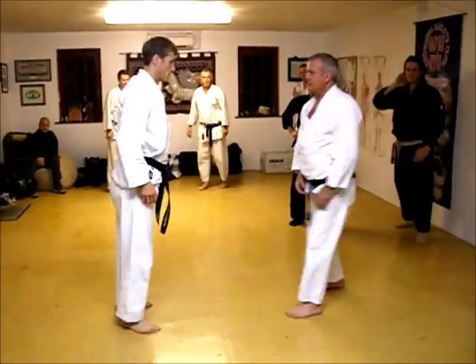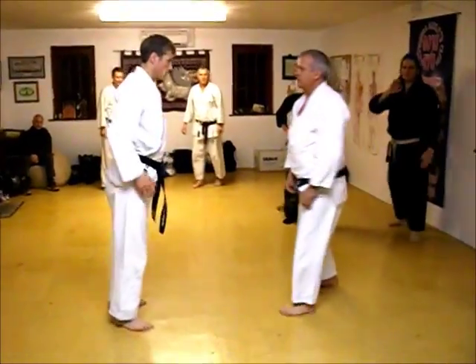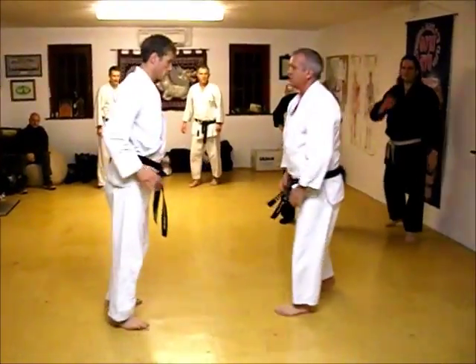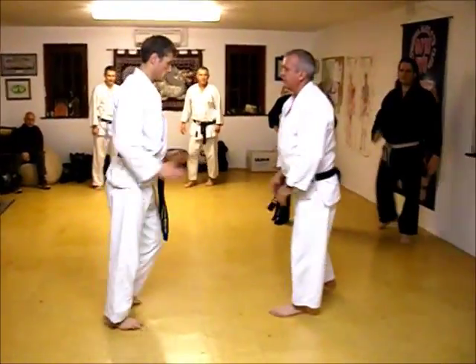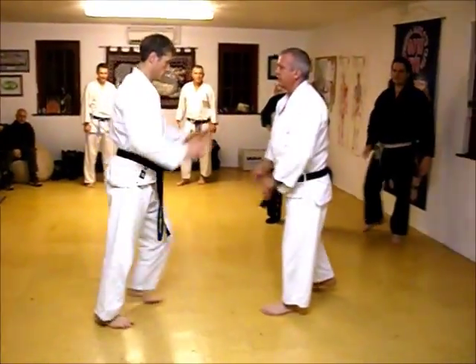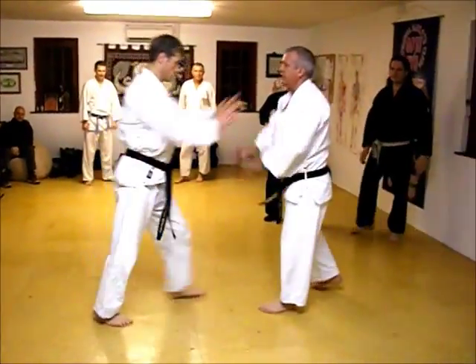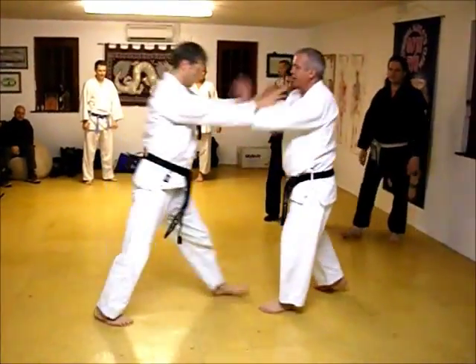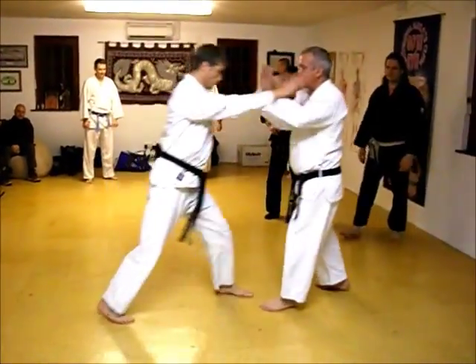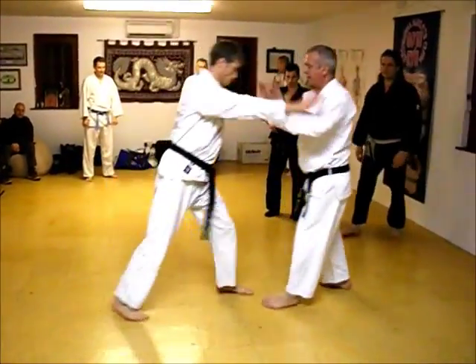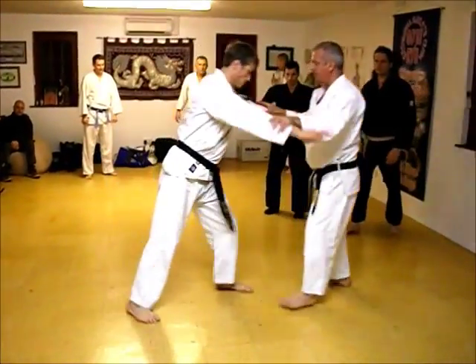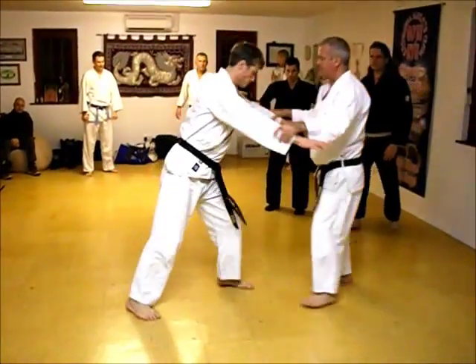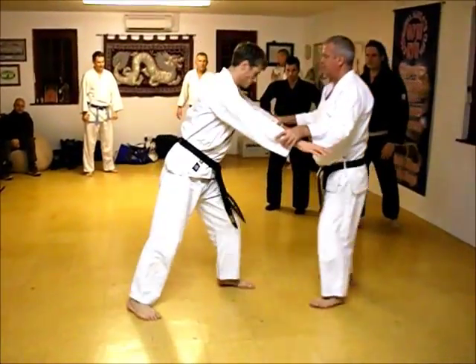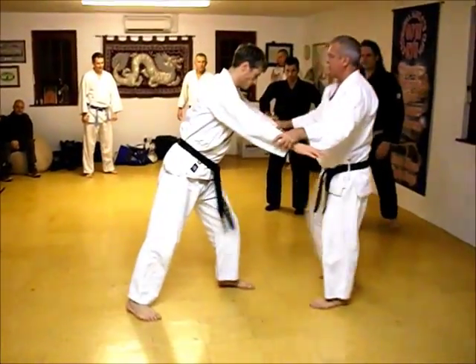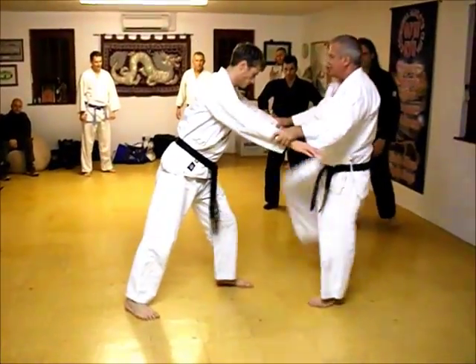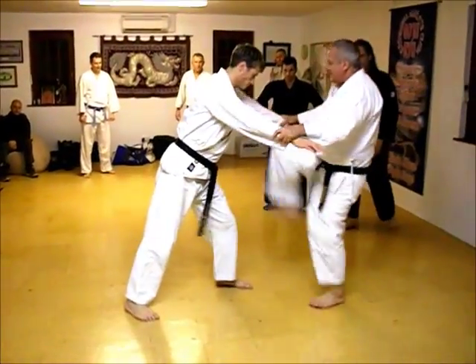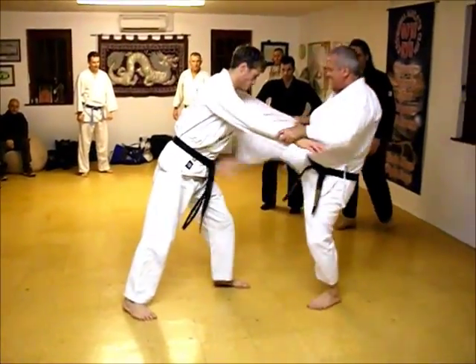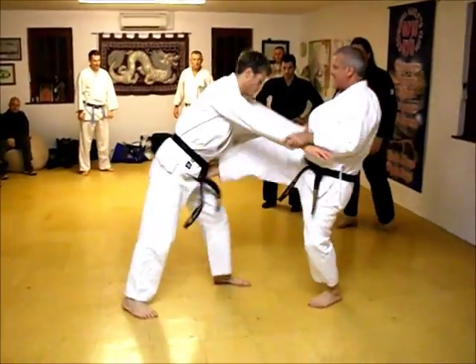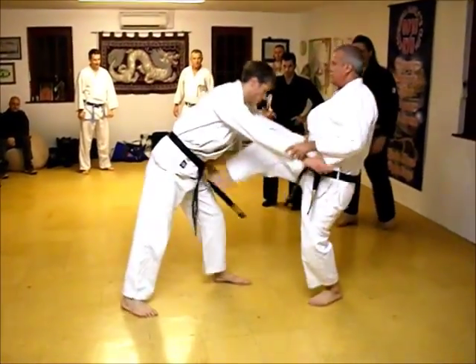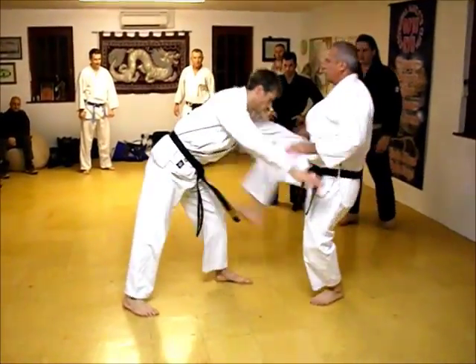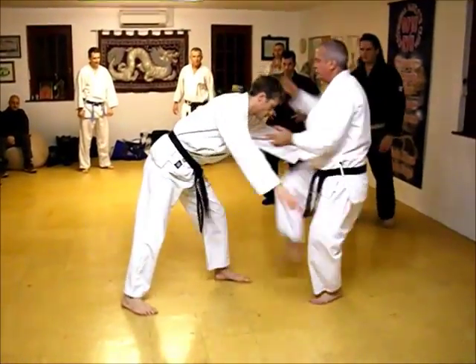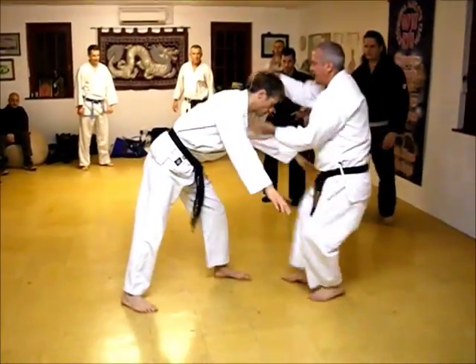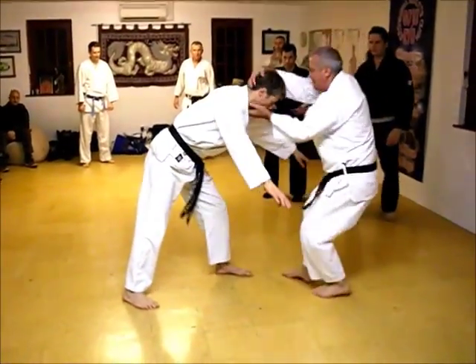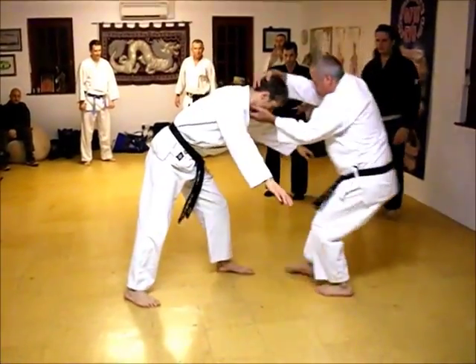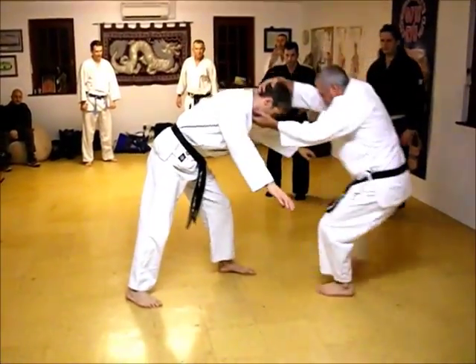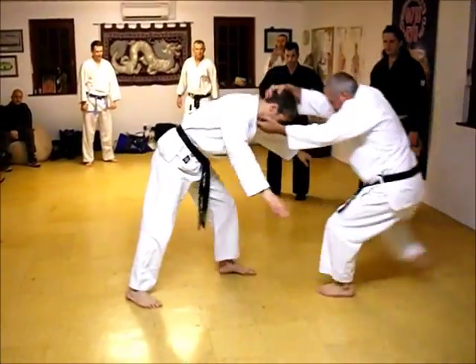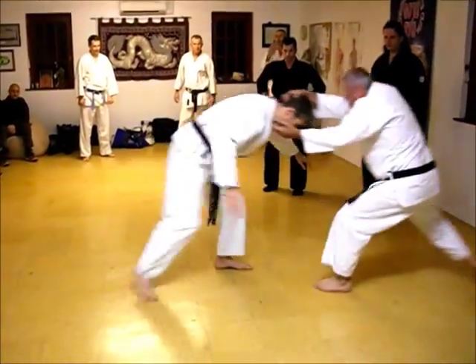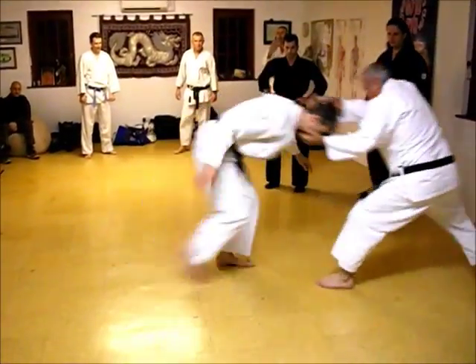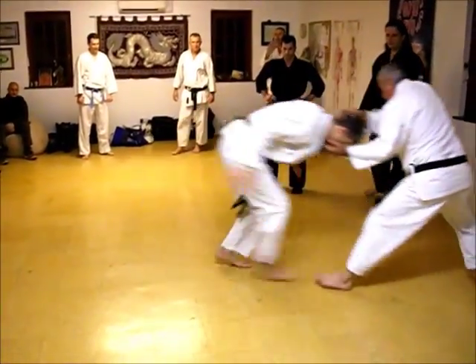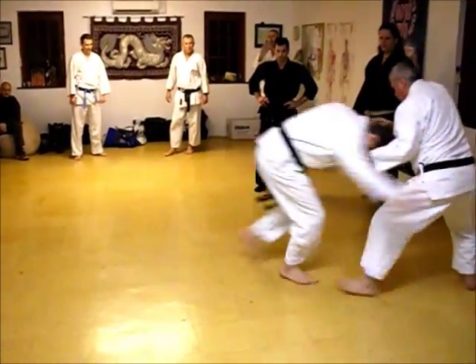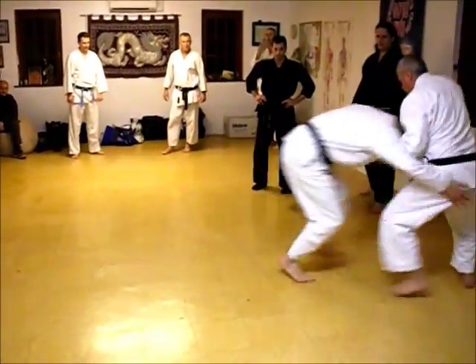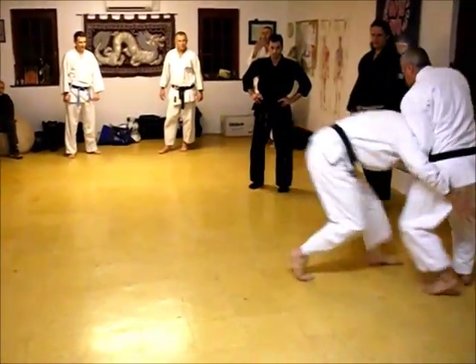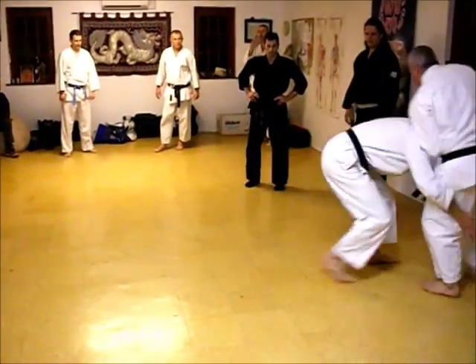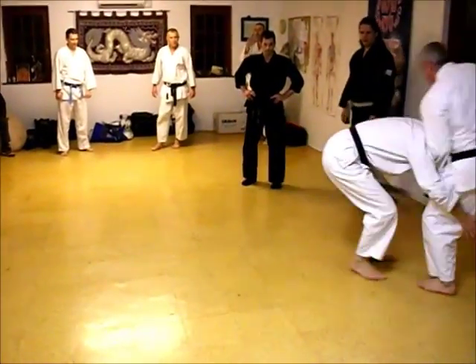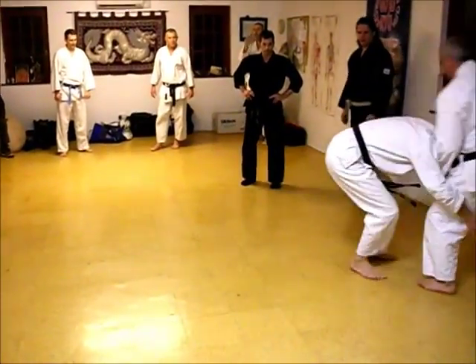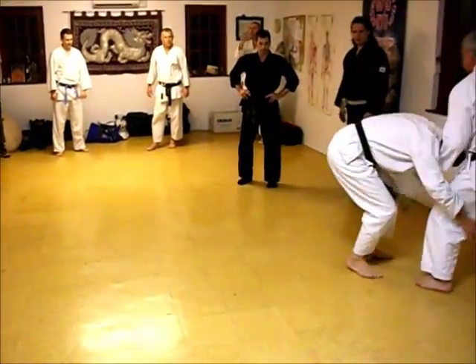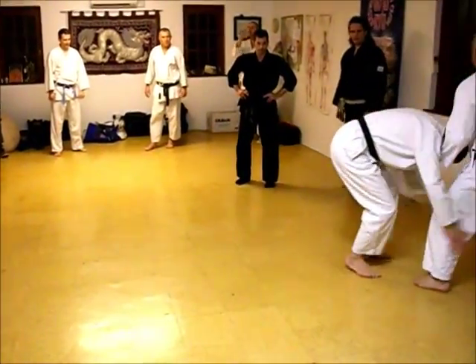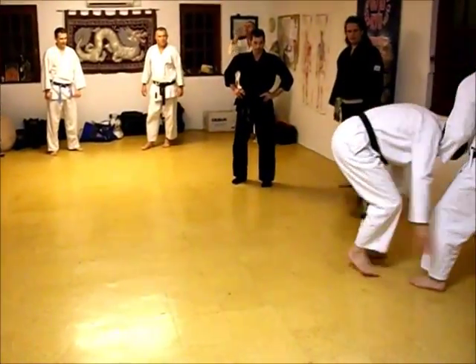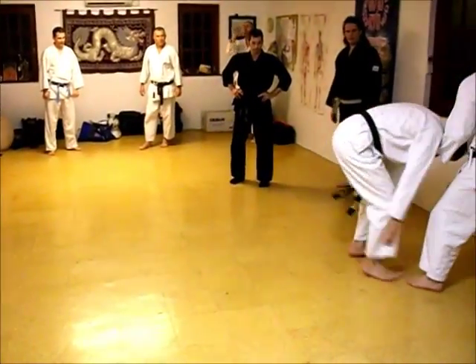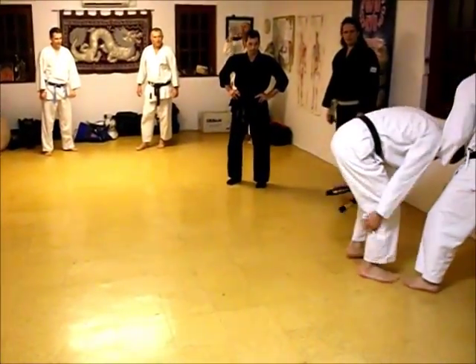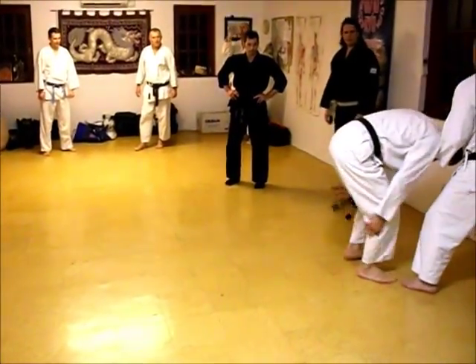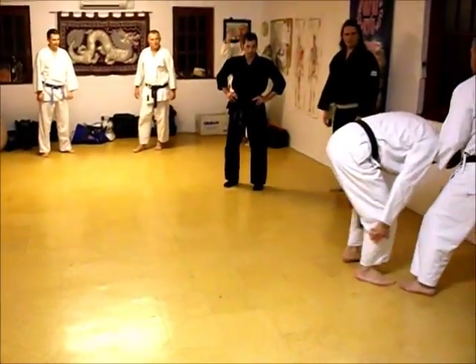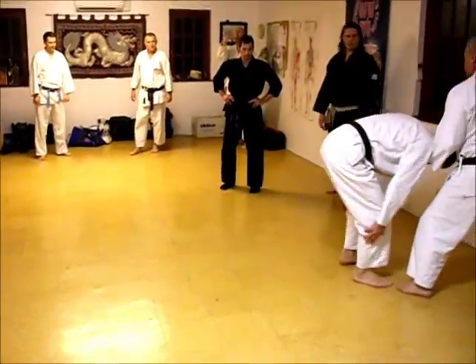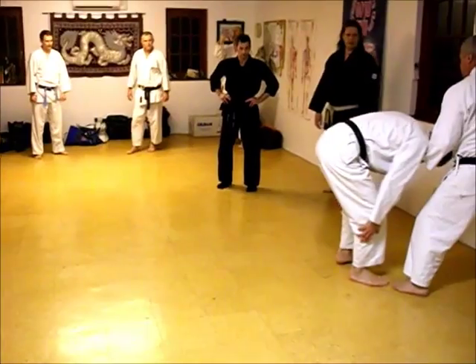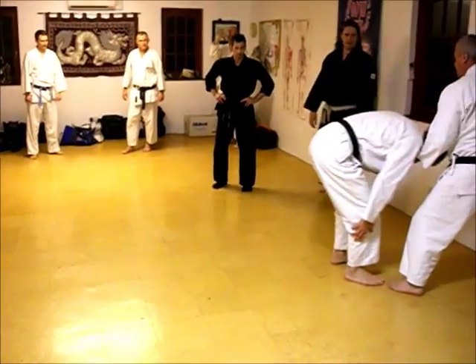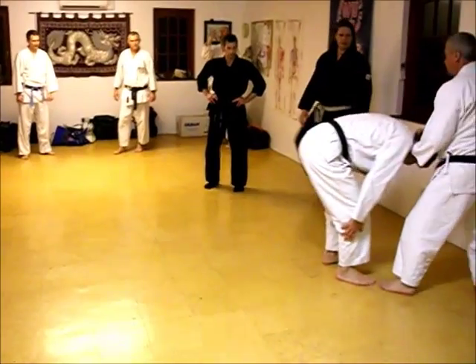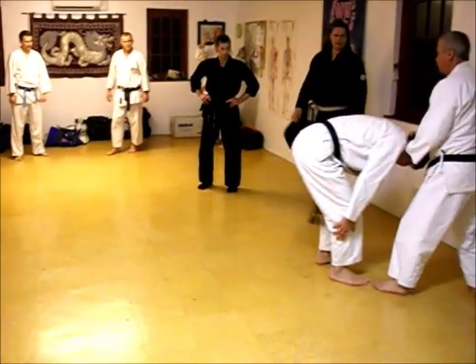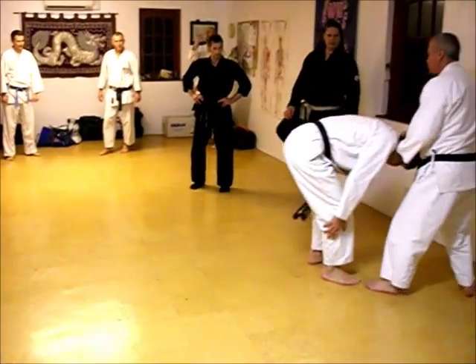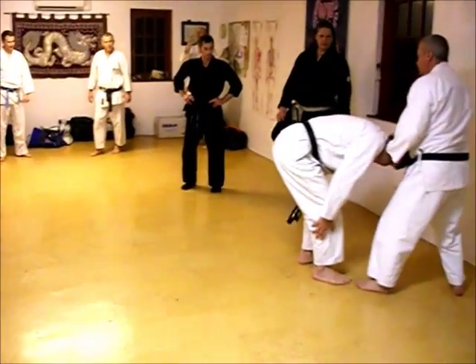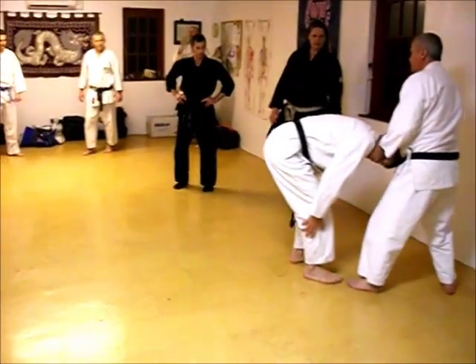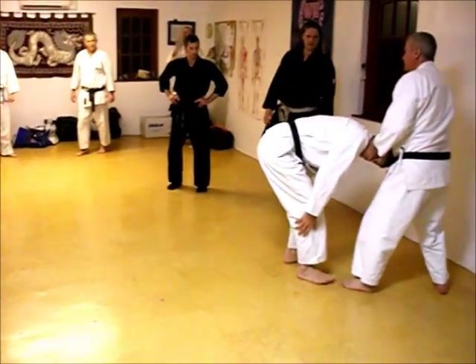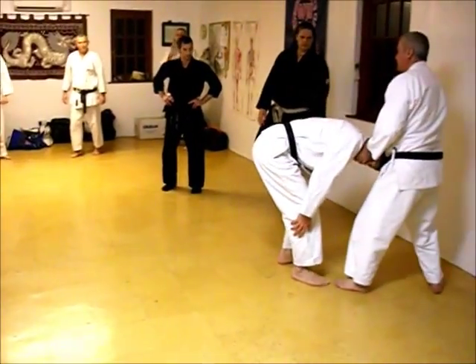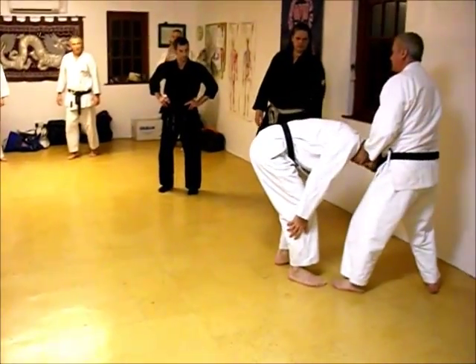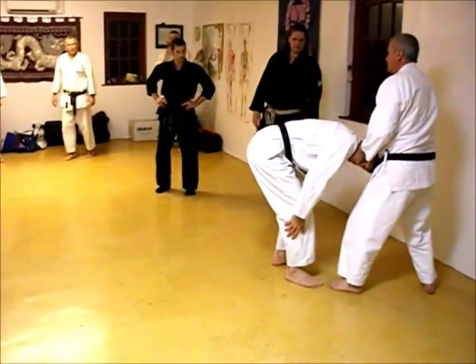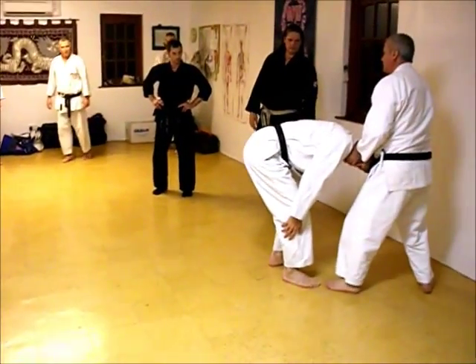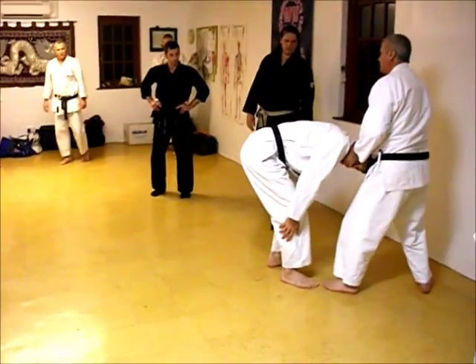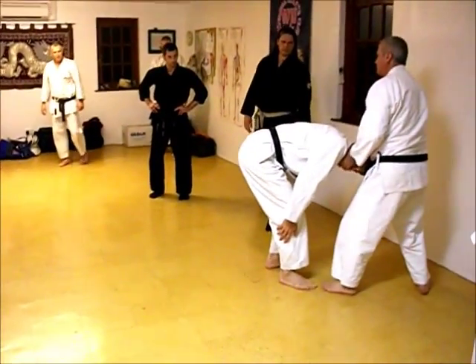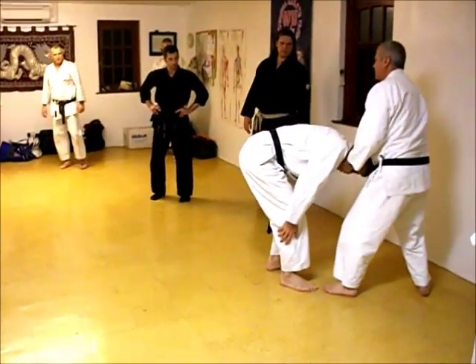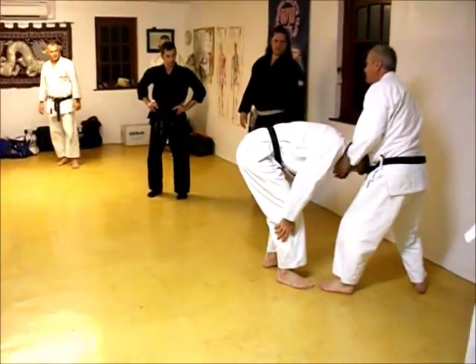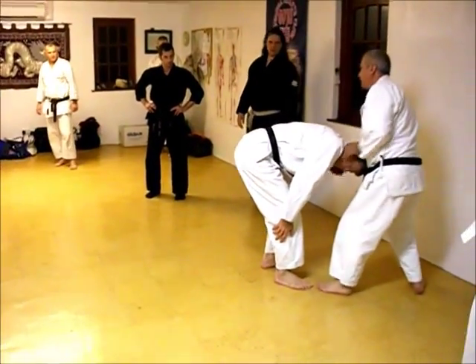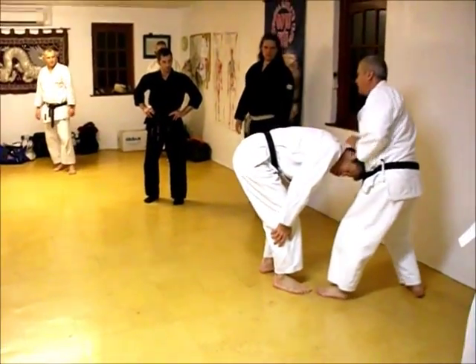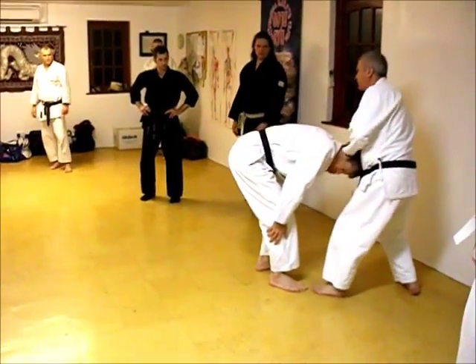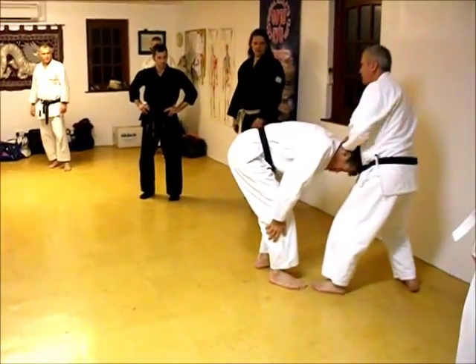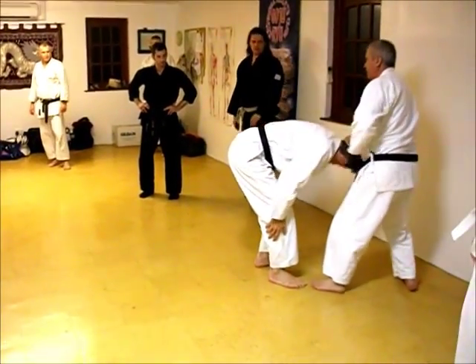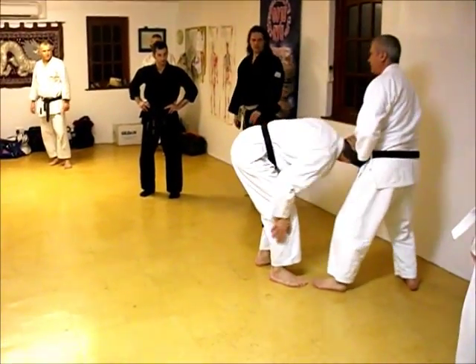So you've got here: groin stamp, grab, boom! Now at this point you can twist it, snap it, whatever.